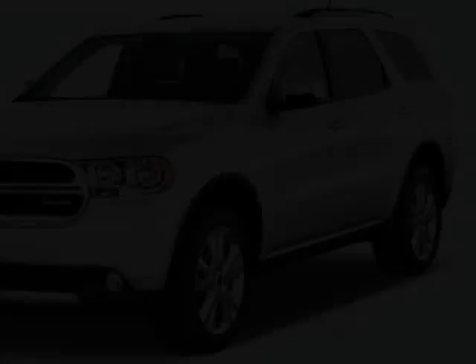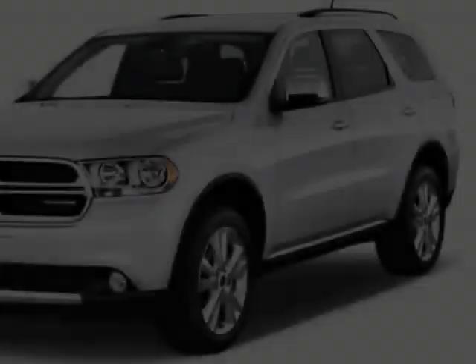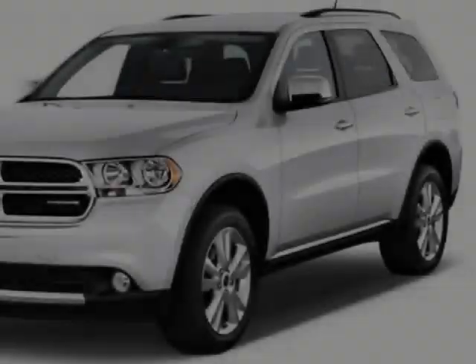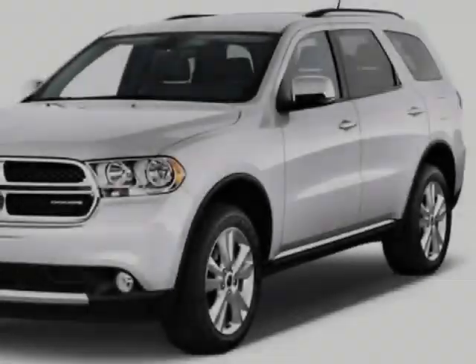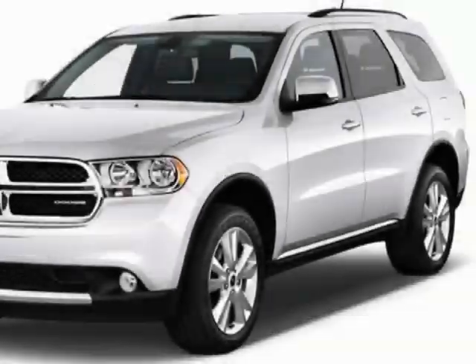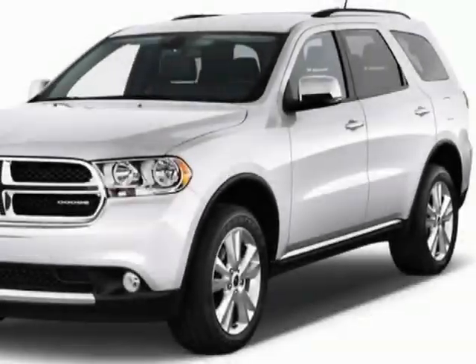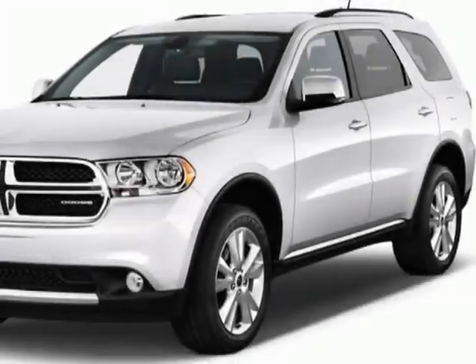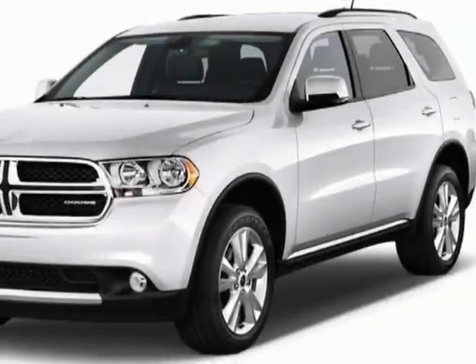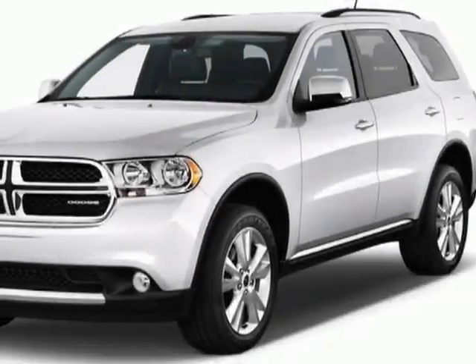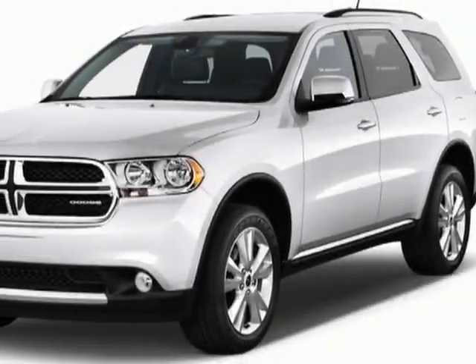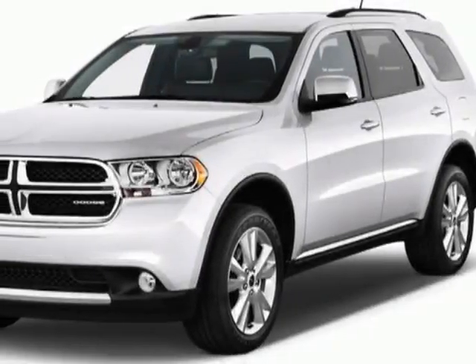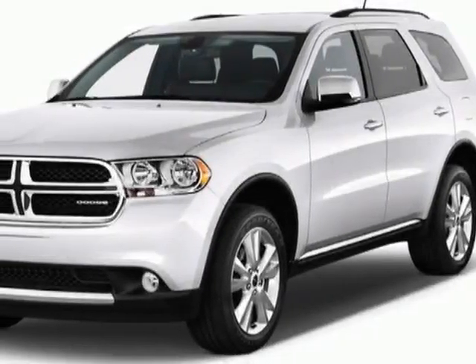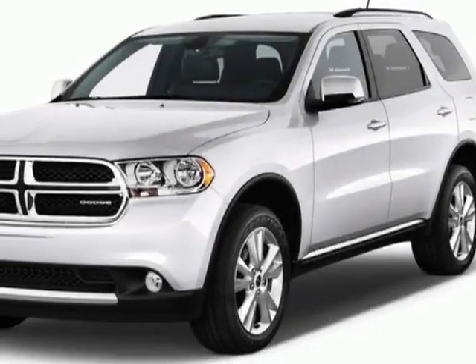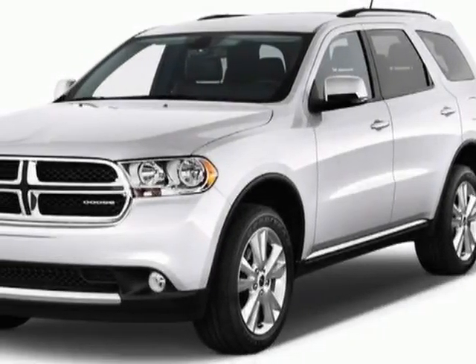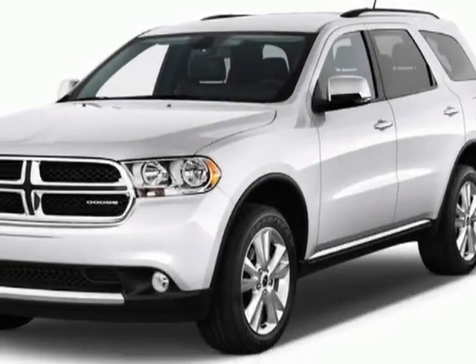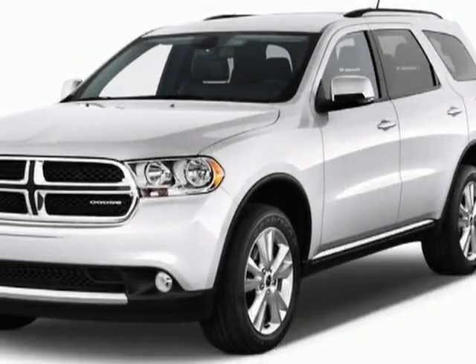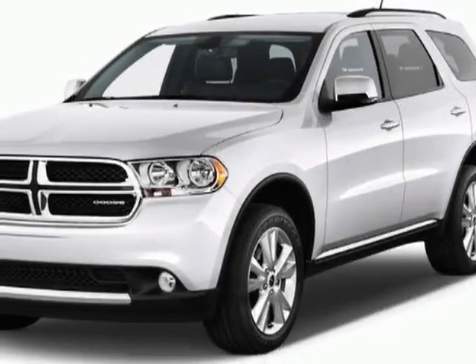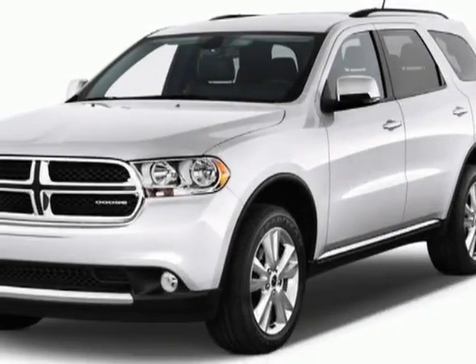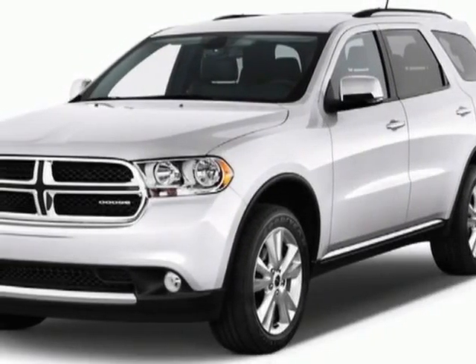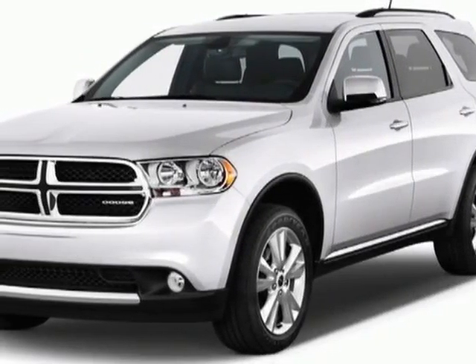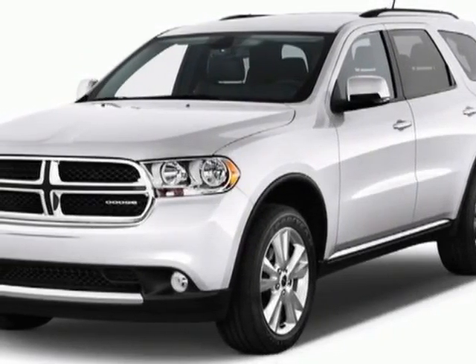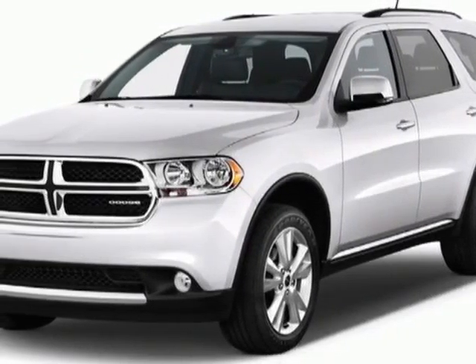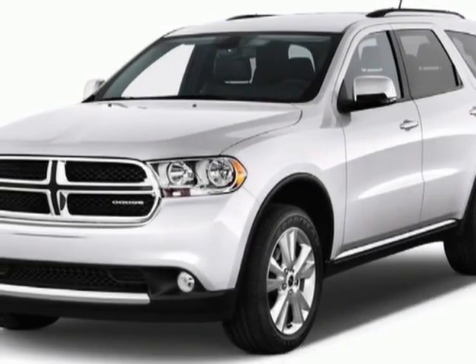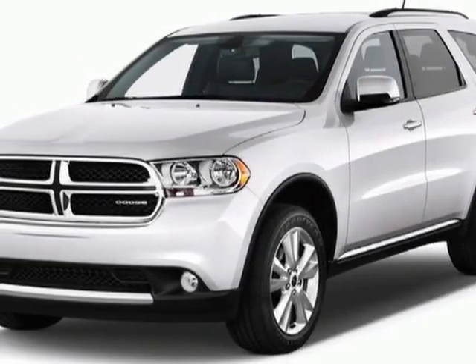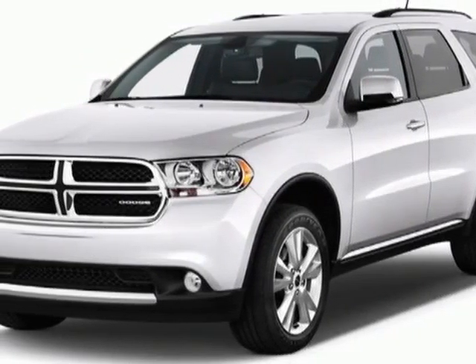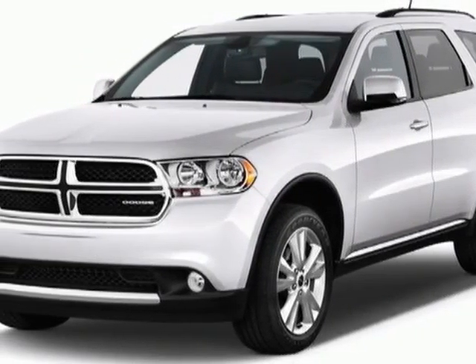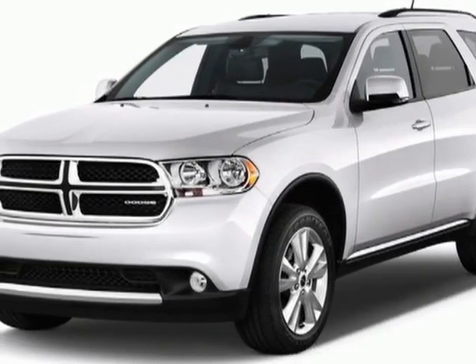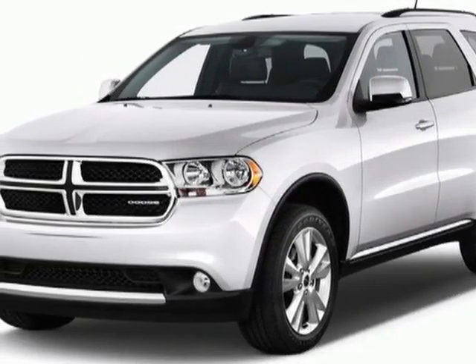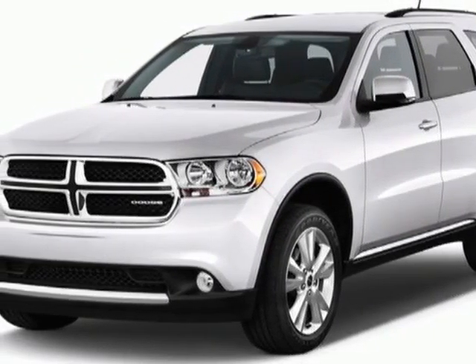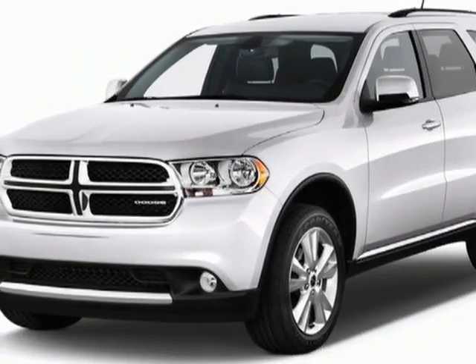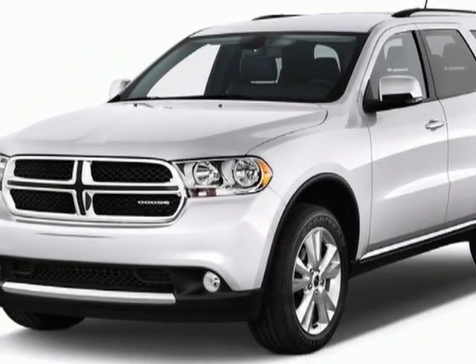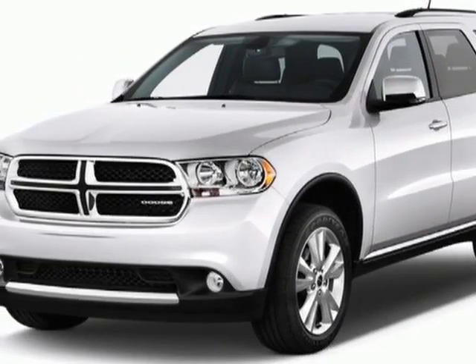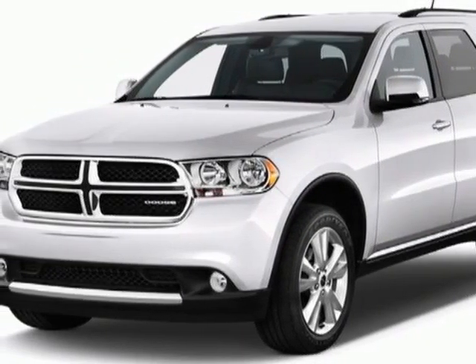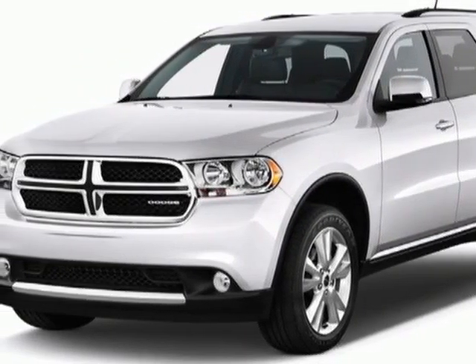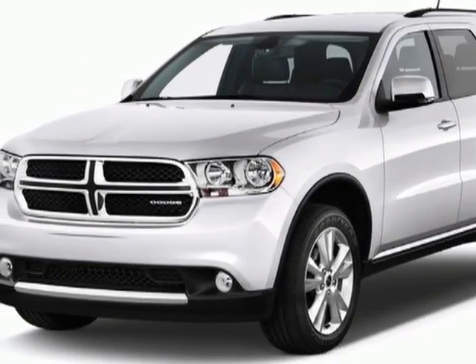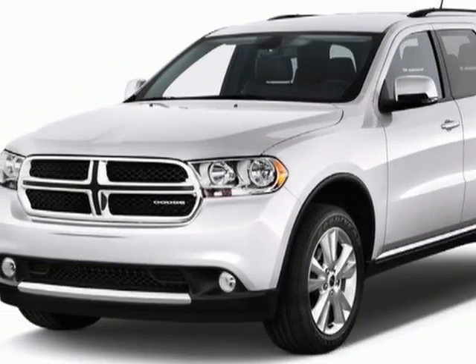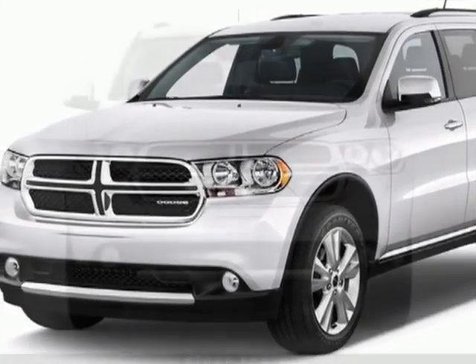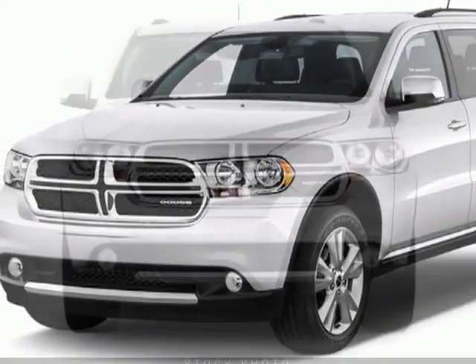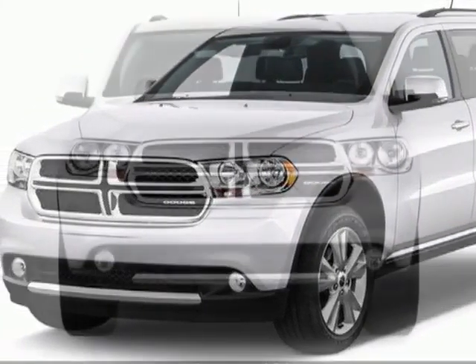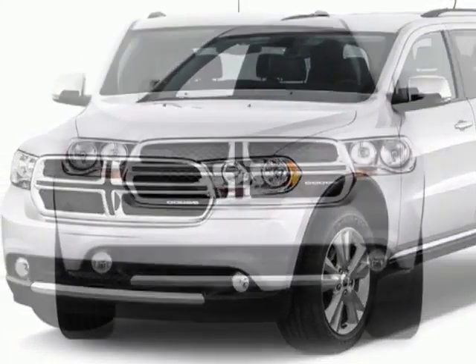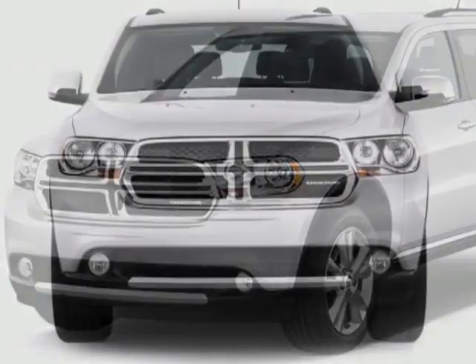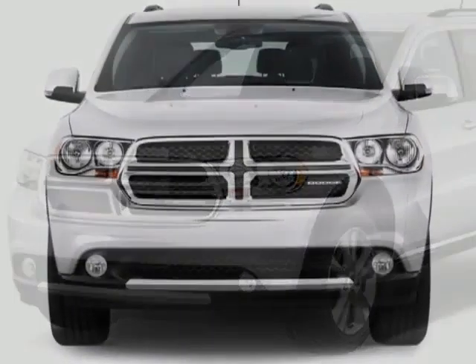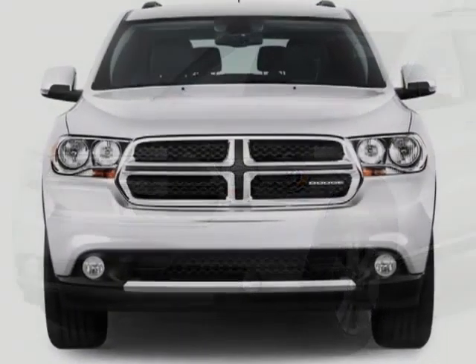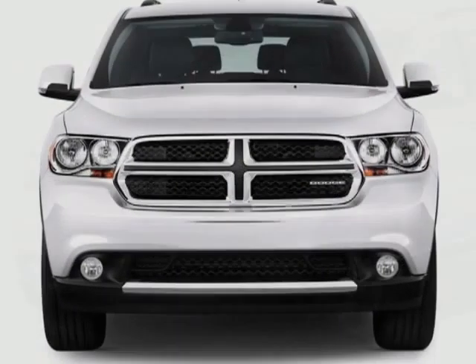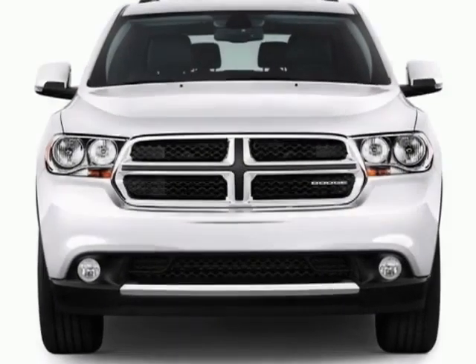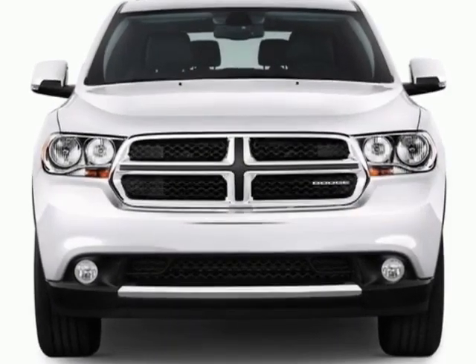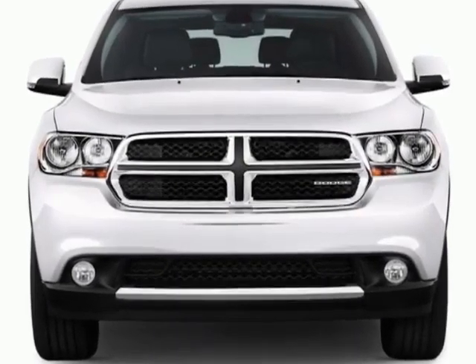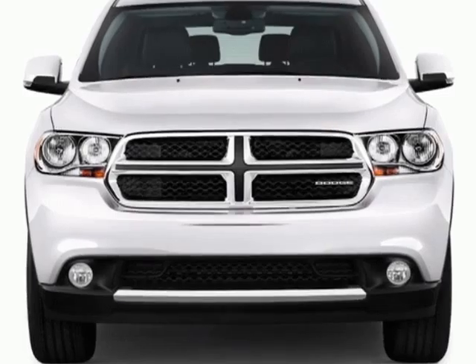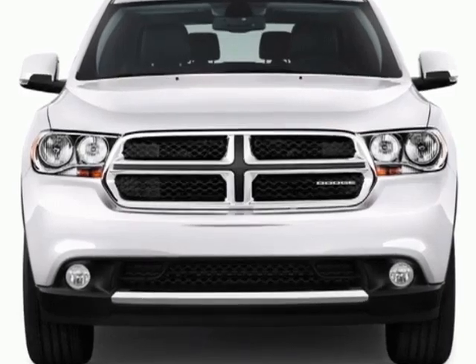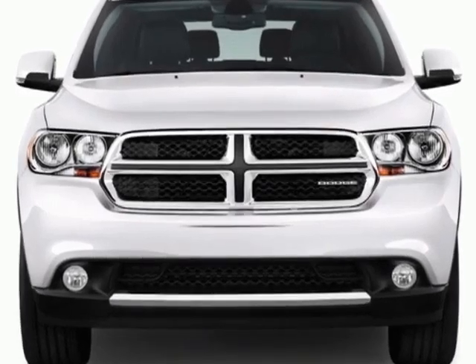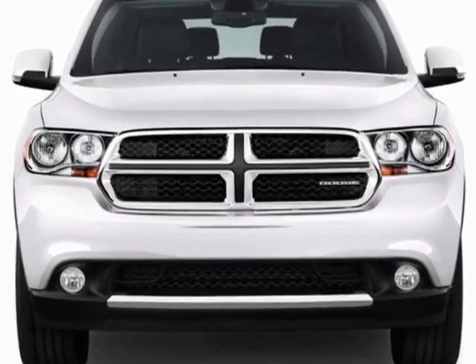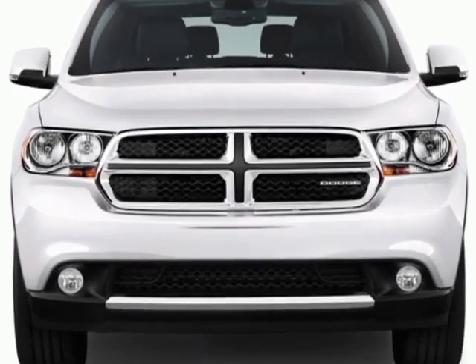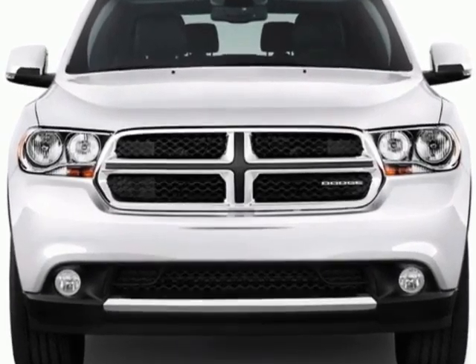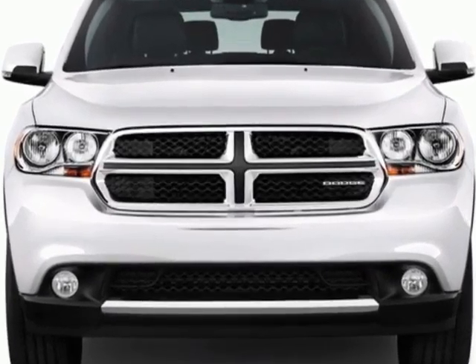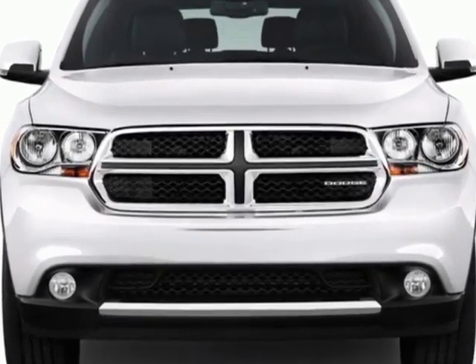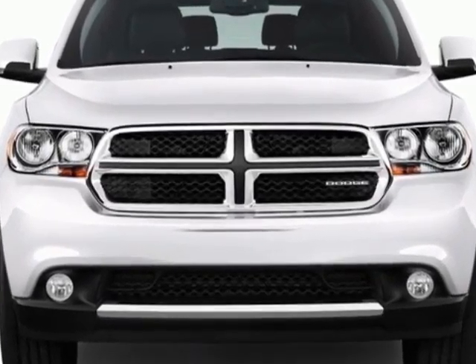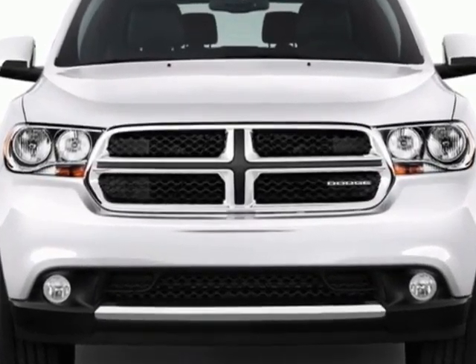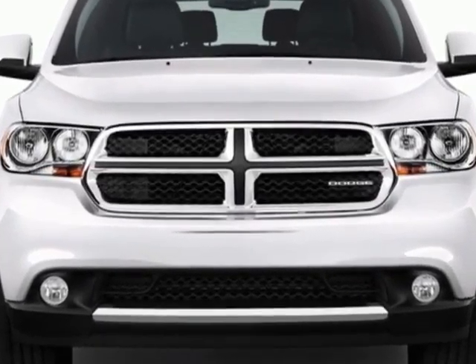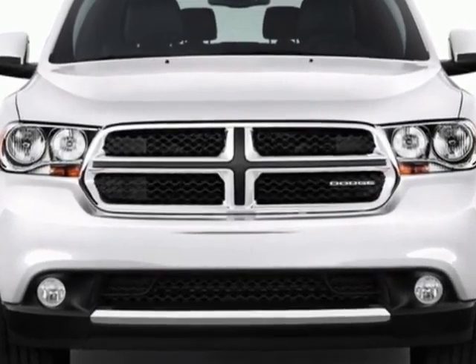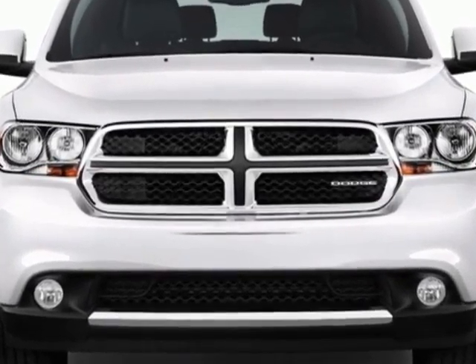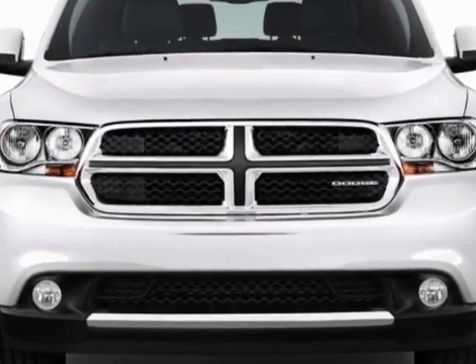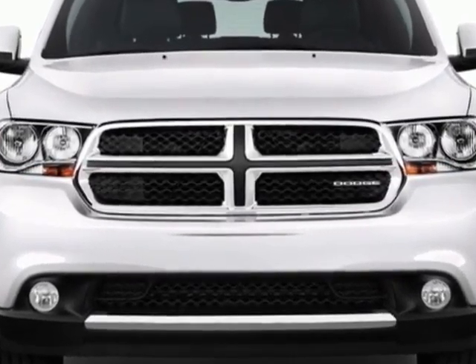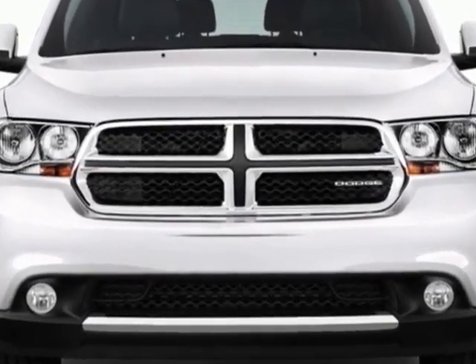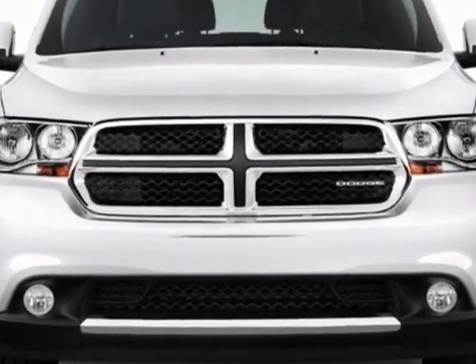Come take a look at this new 2013 Dodge Durango. For your protection, this vehicle has a full factory warranty.